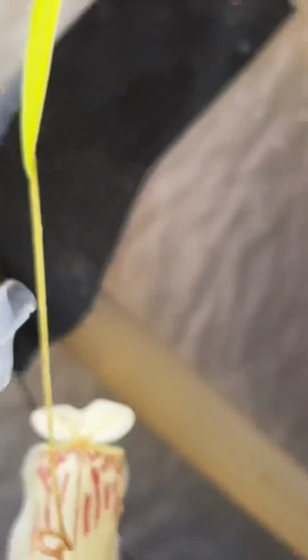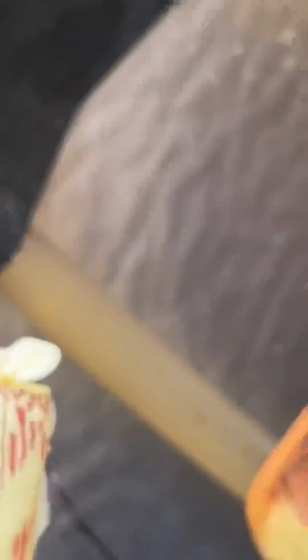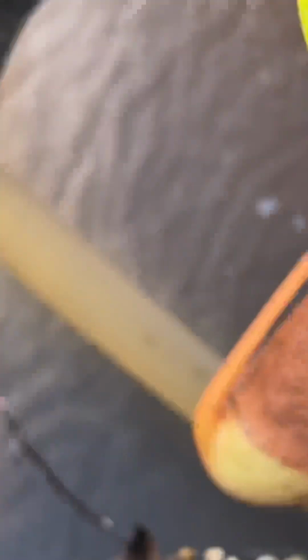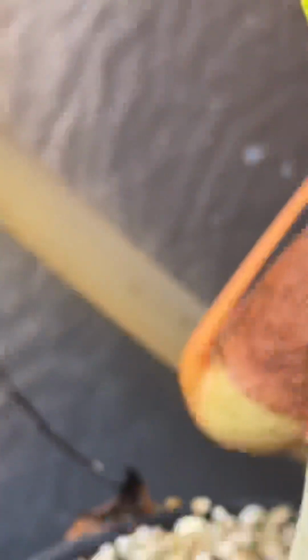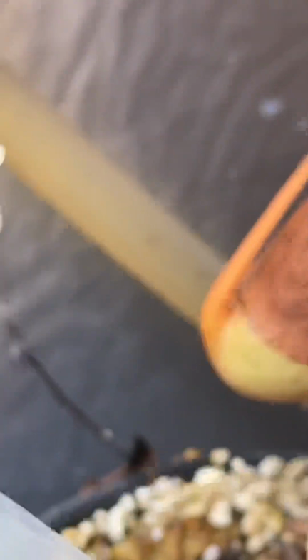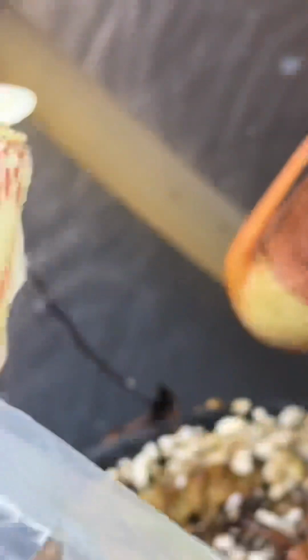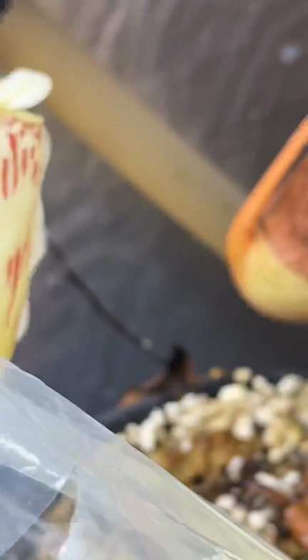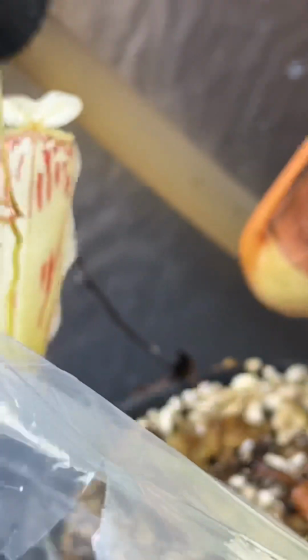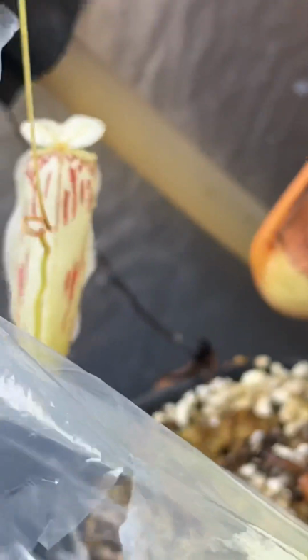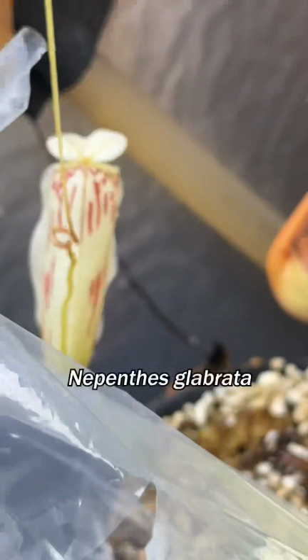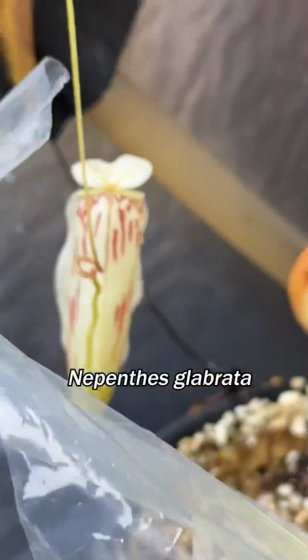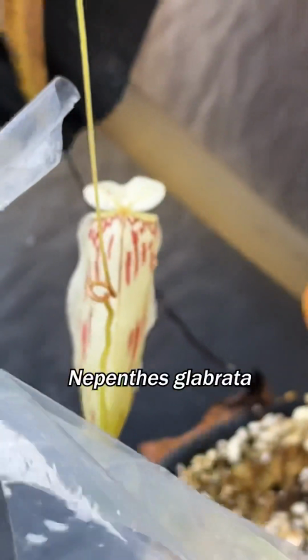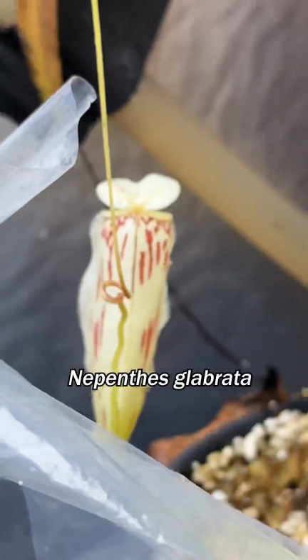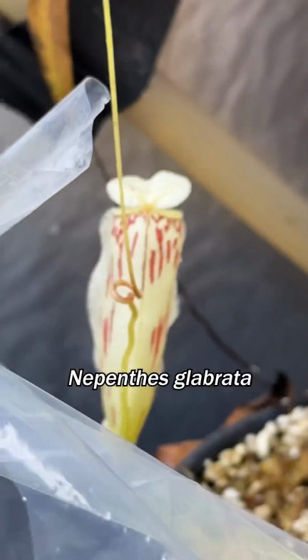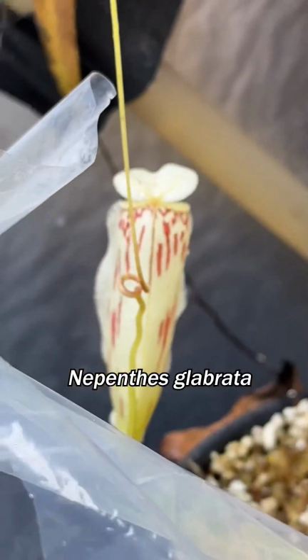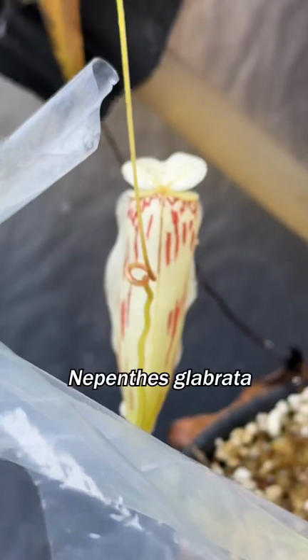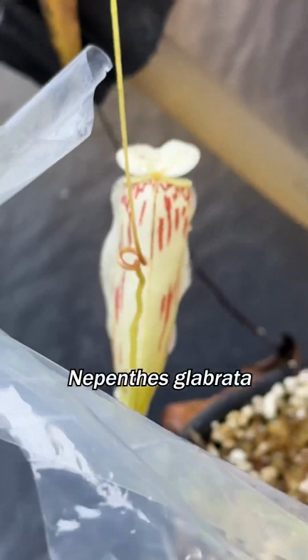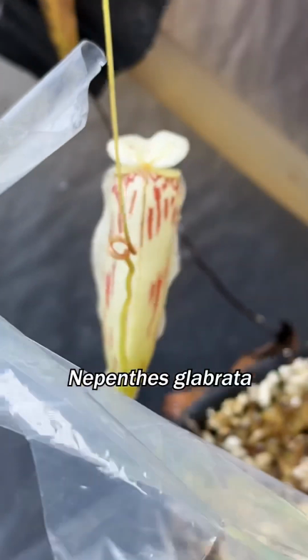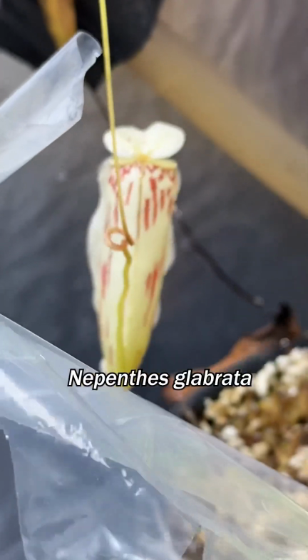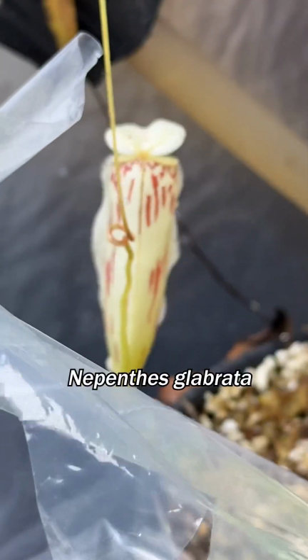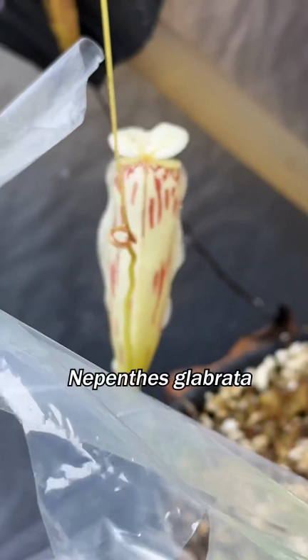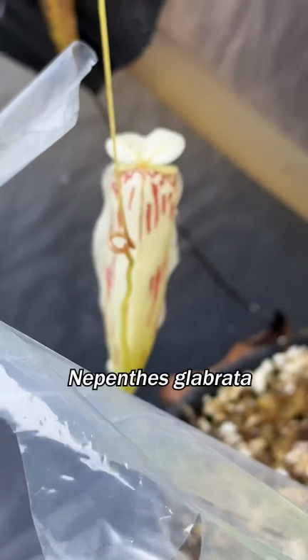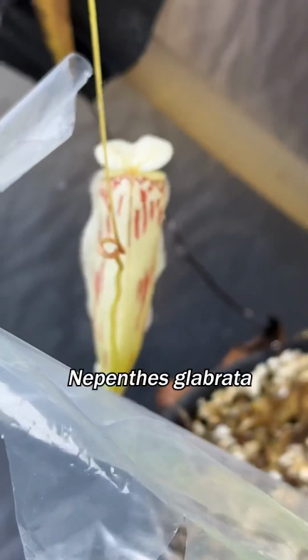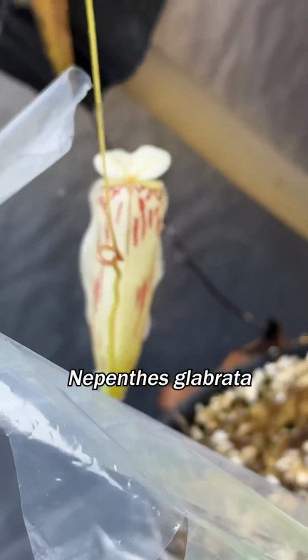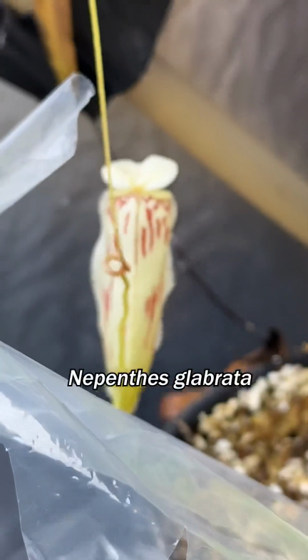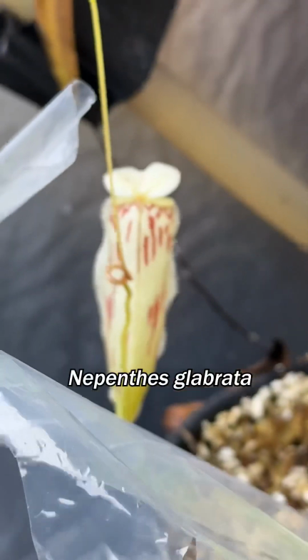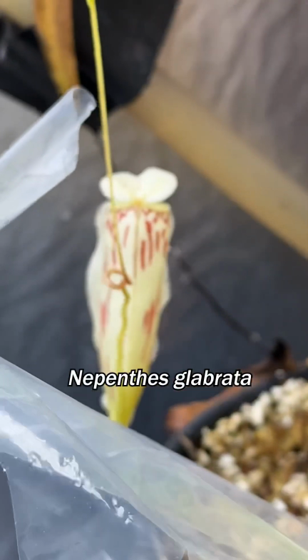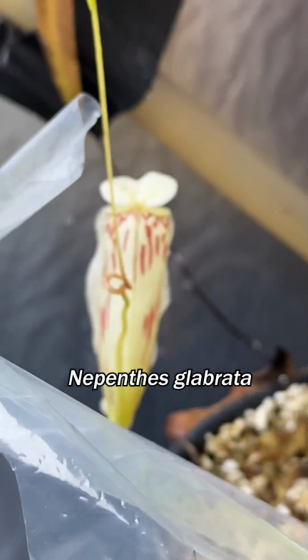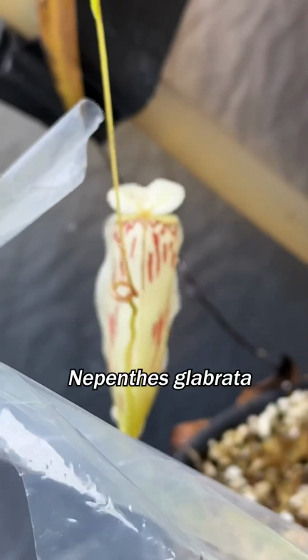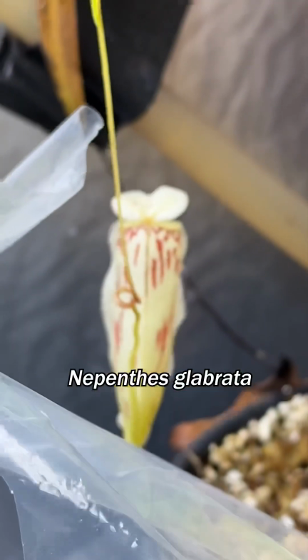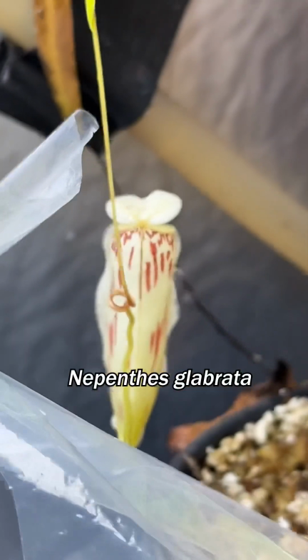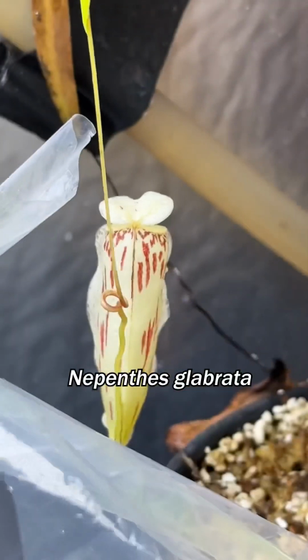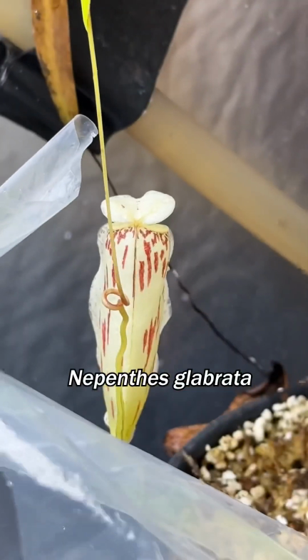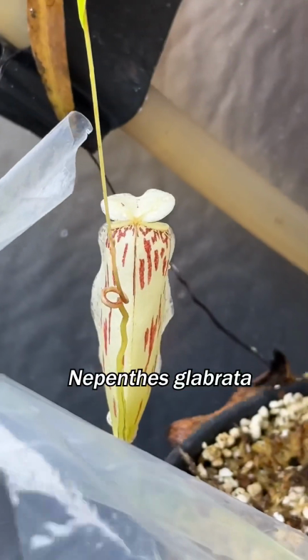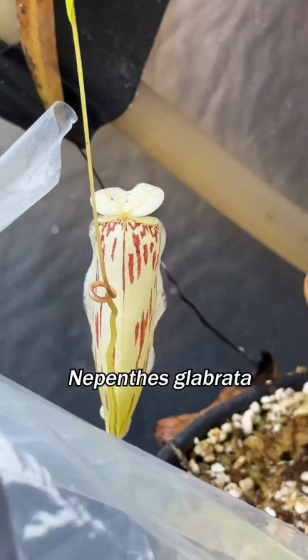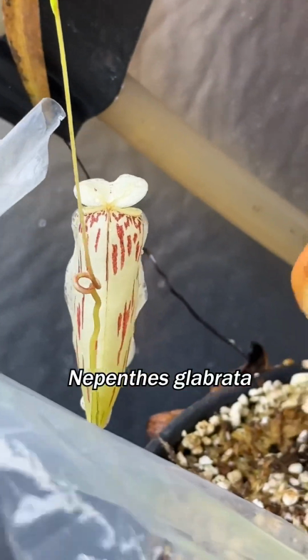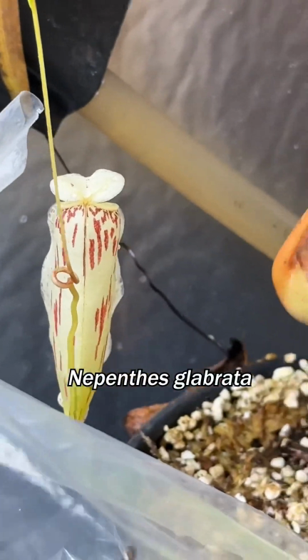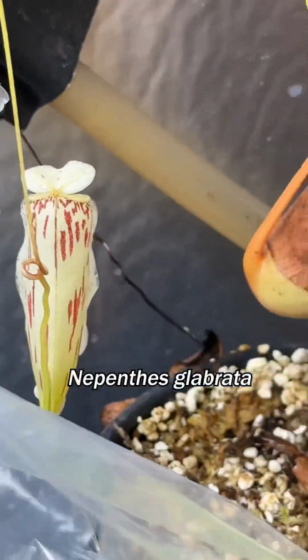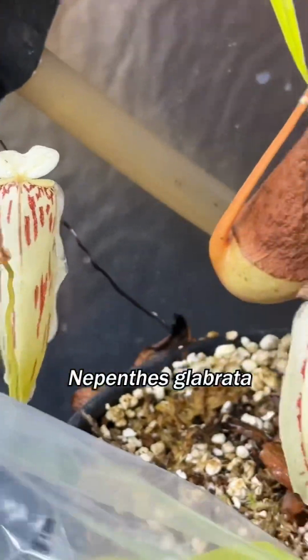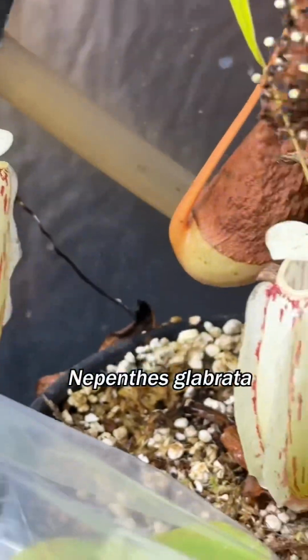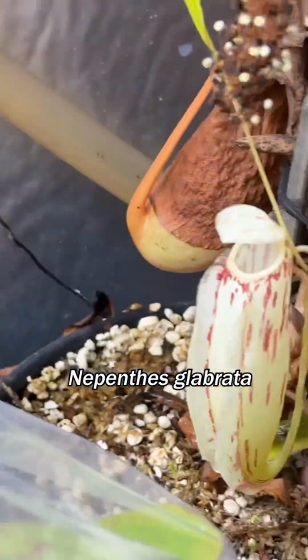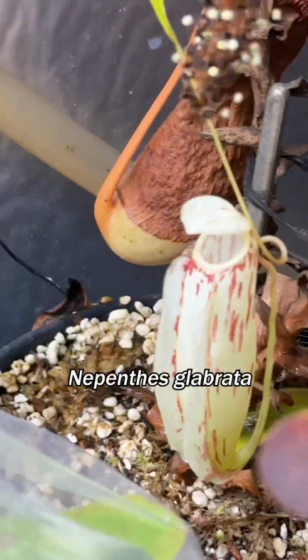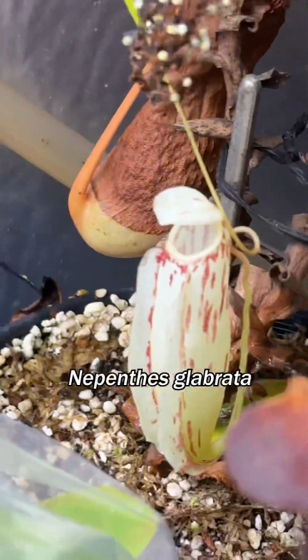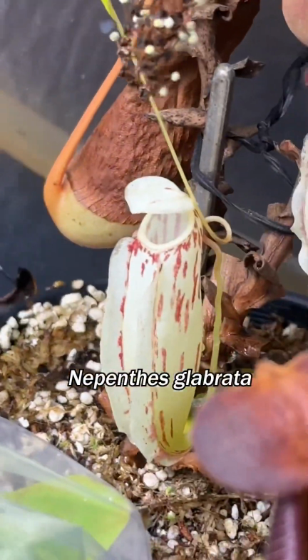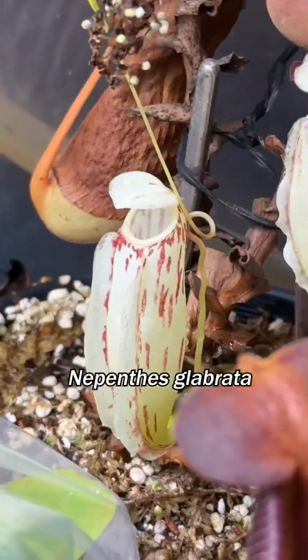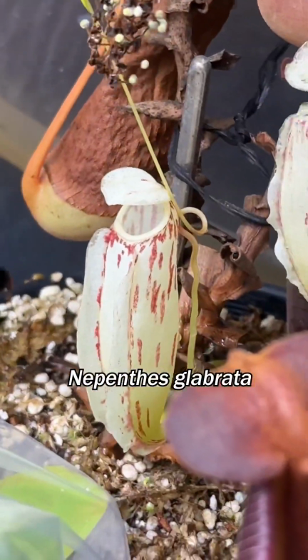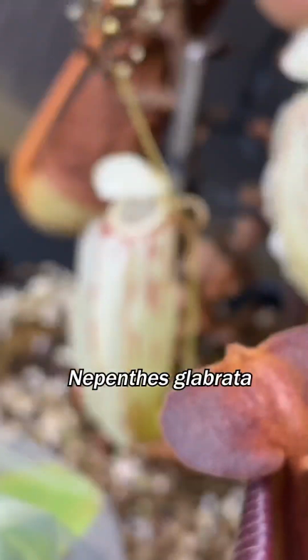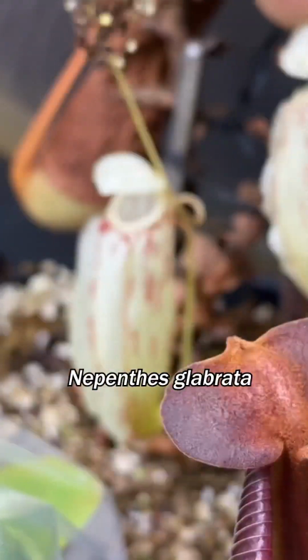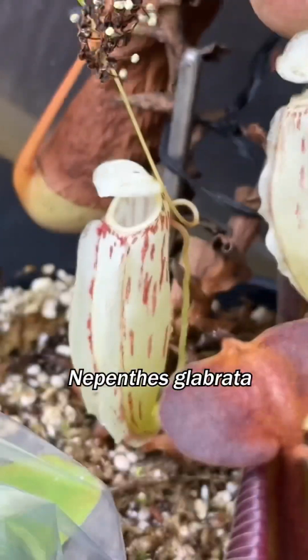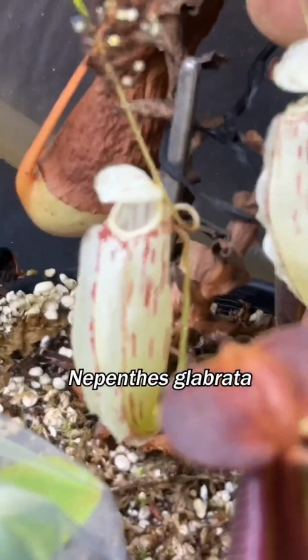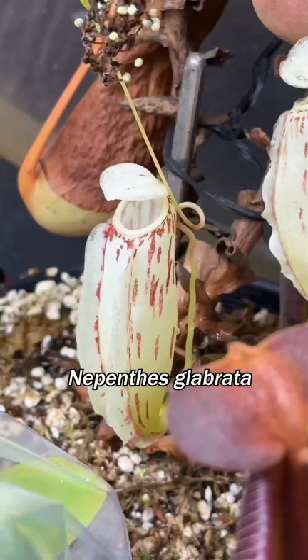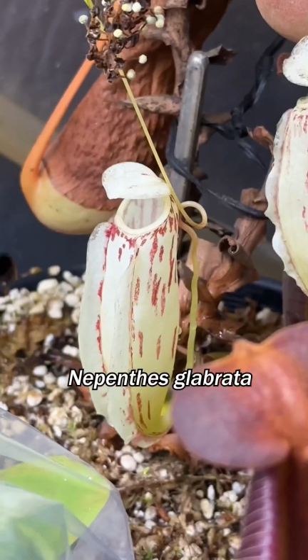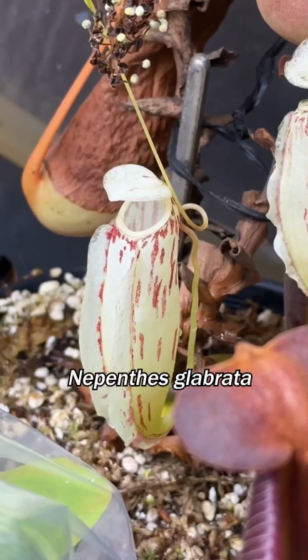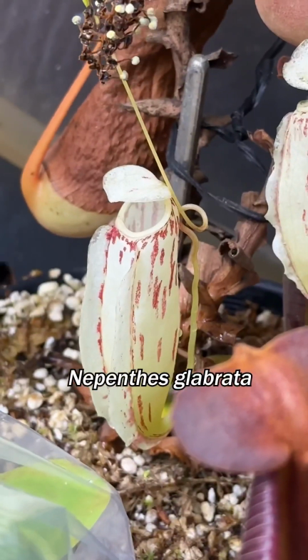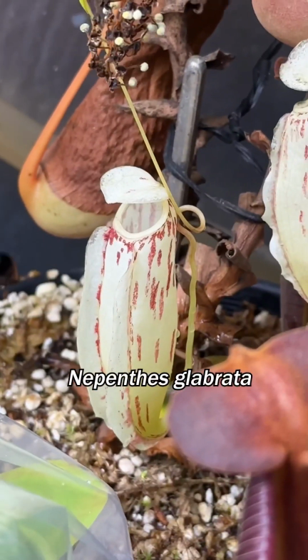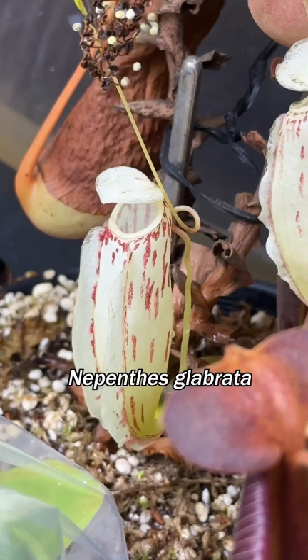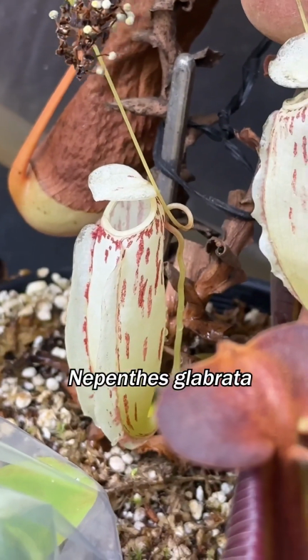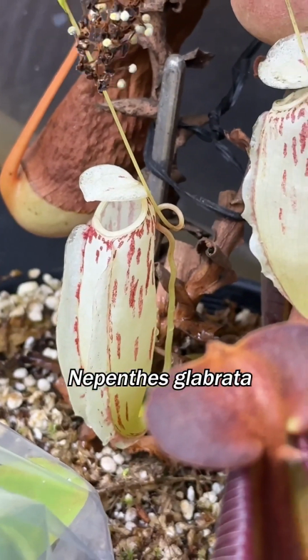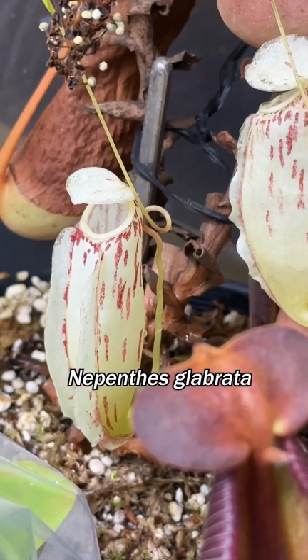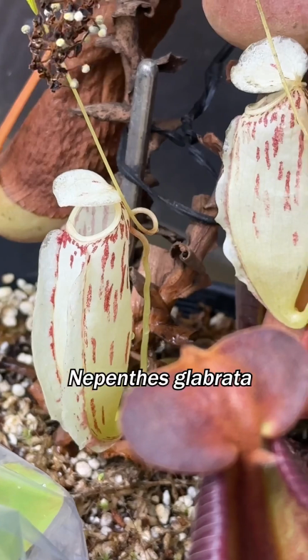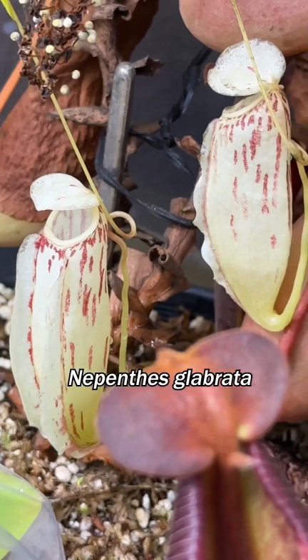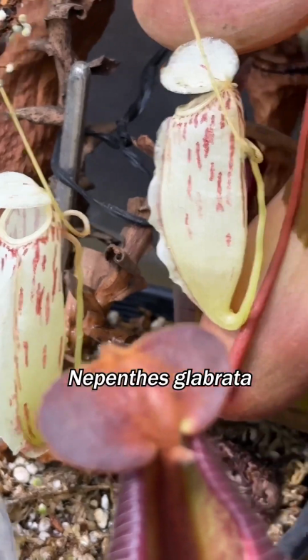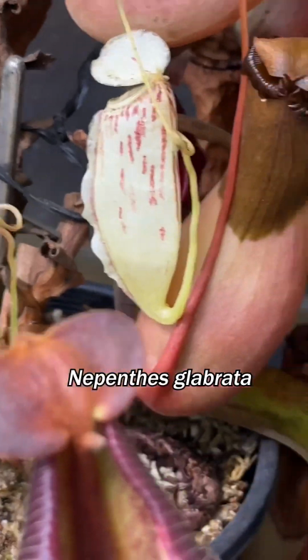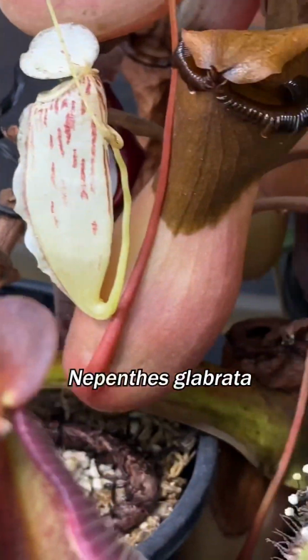Here's the glabrata uppers. That red streak on the white pitcher — so ridiculous. How is that real?